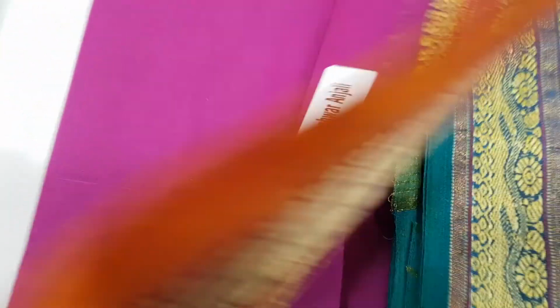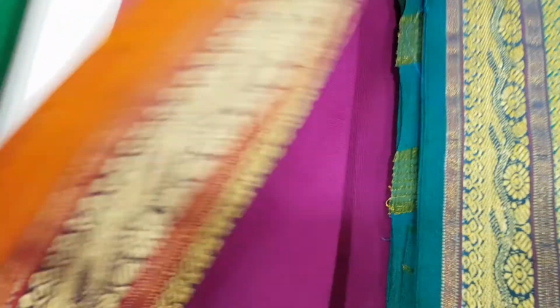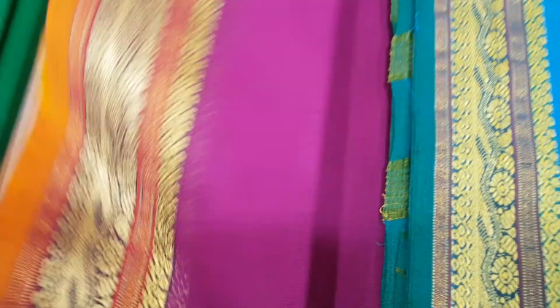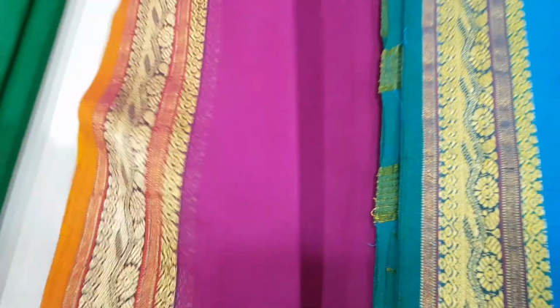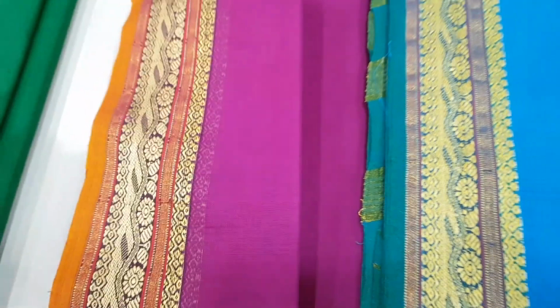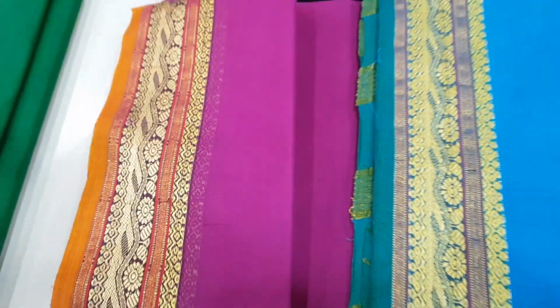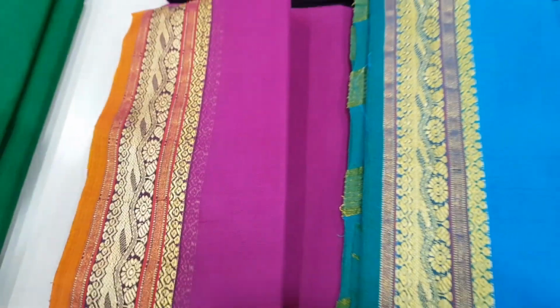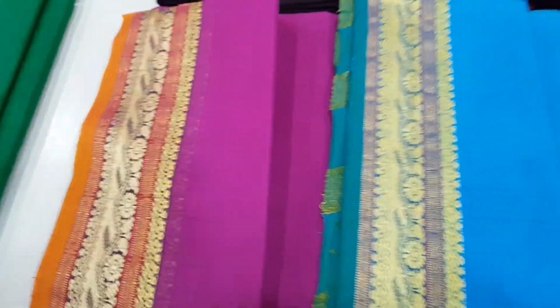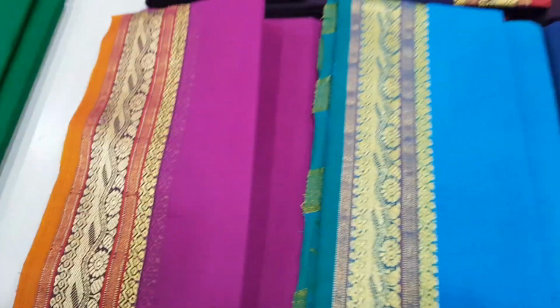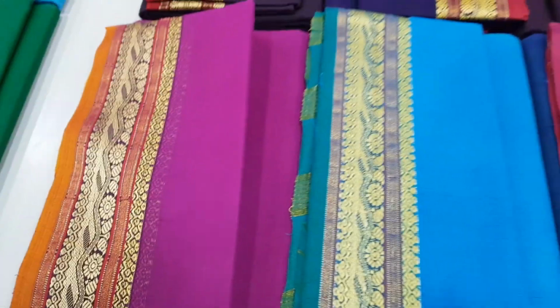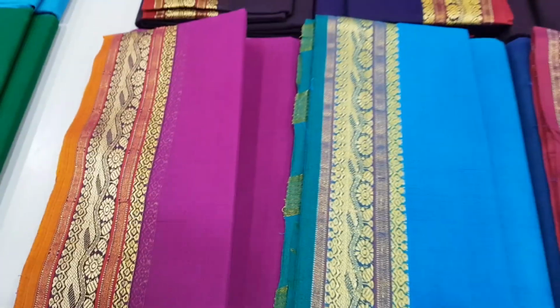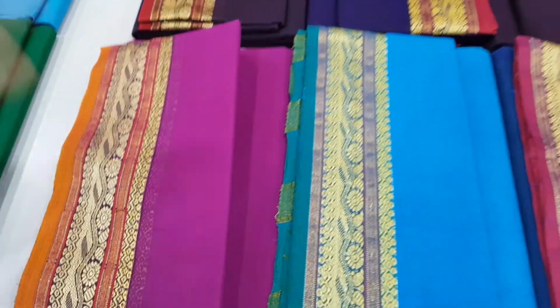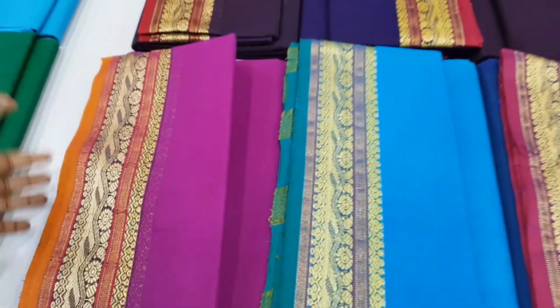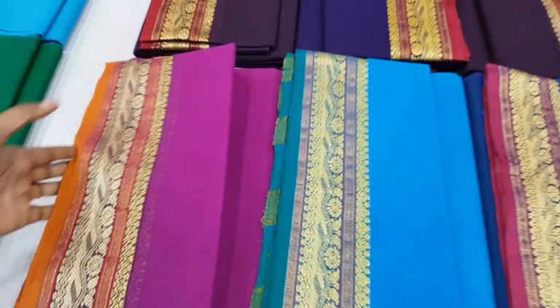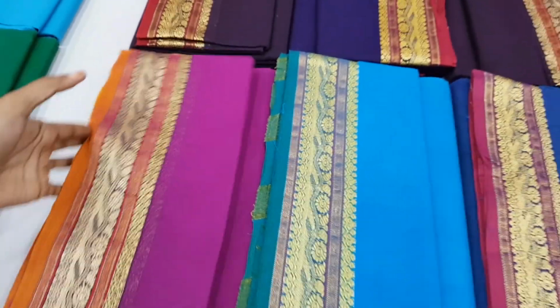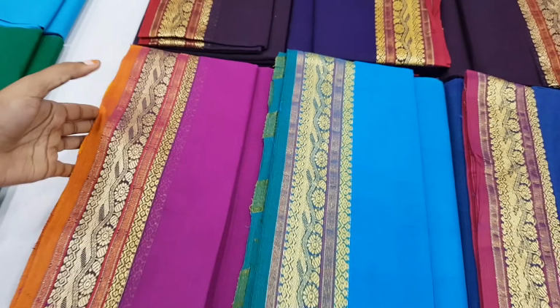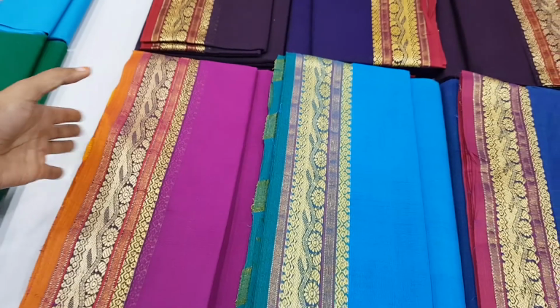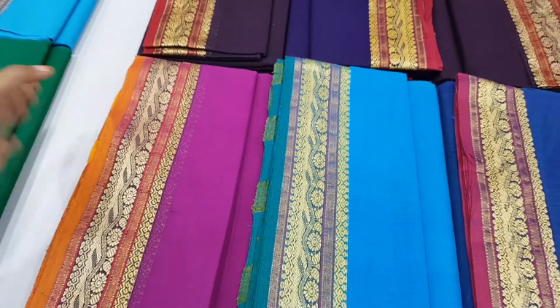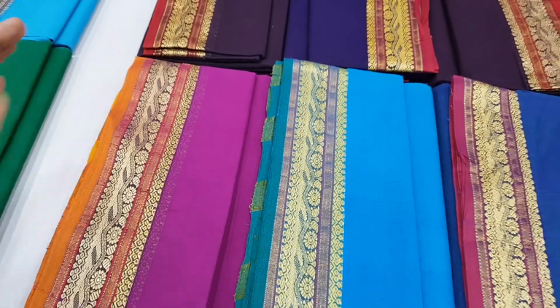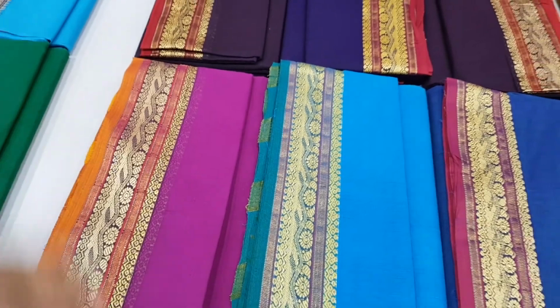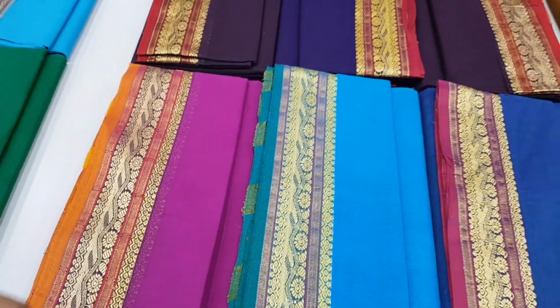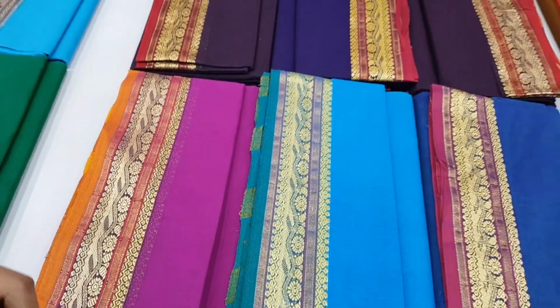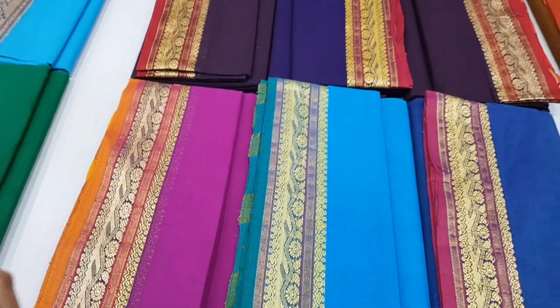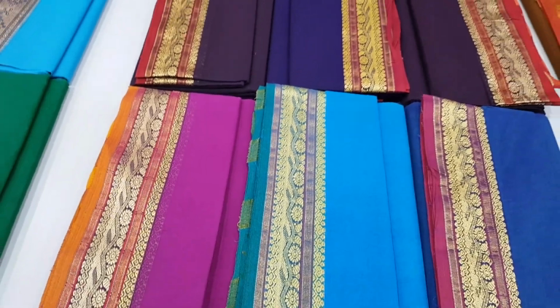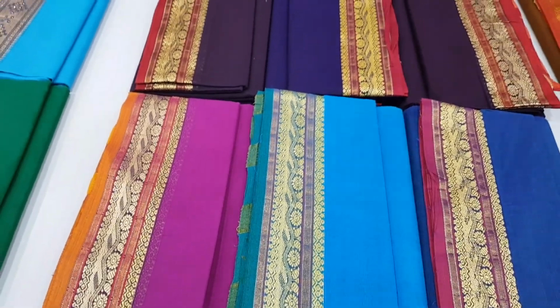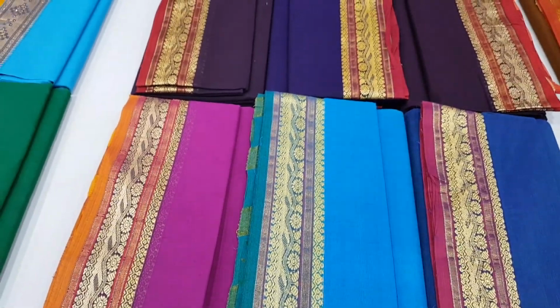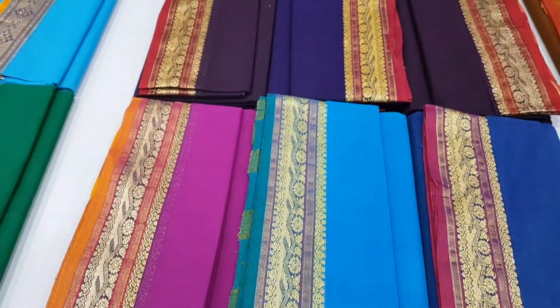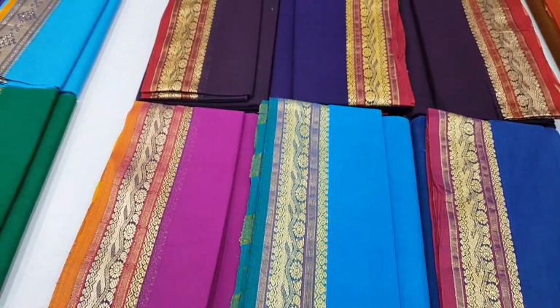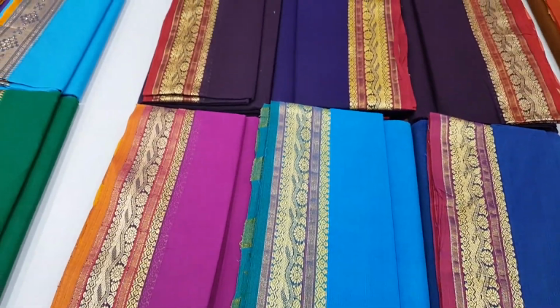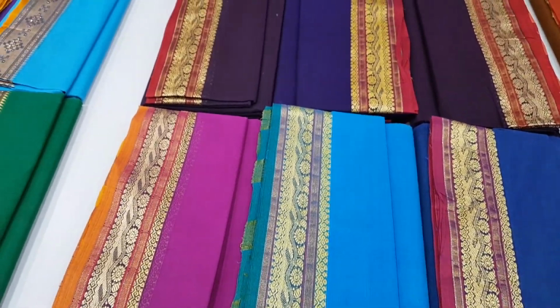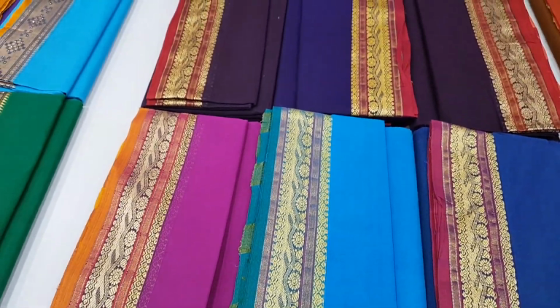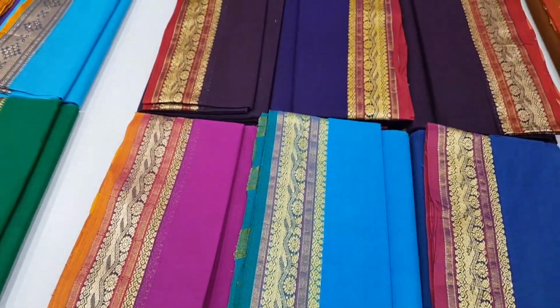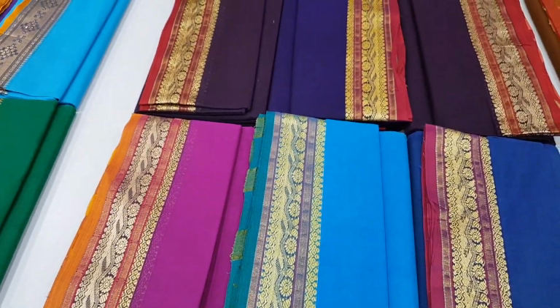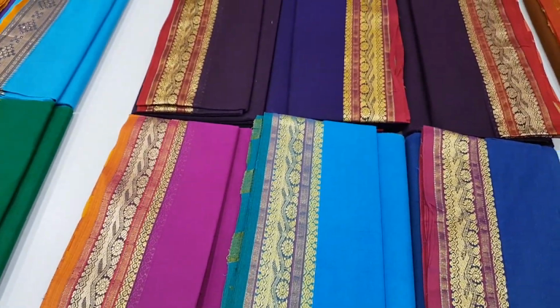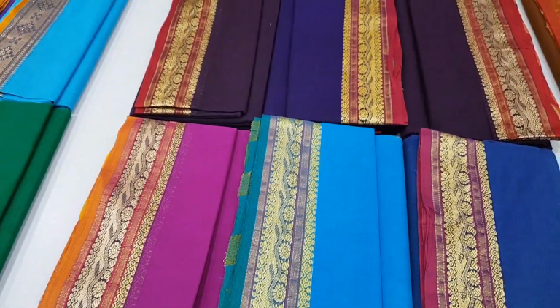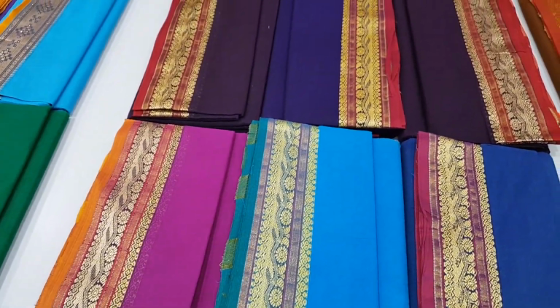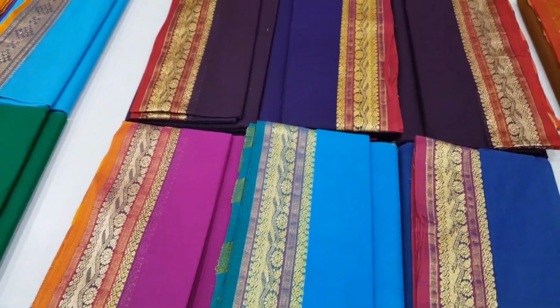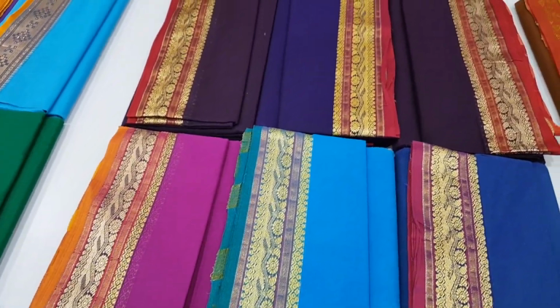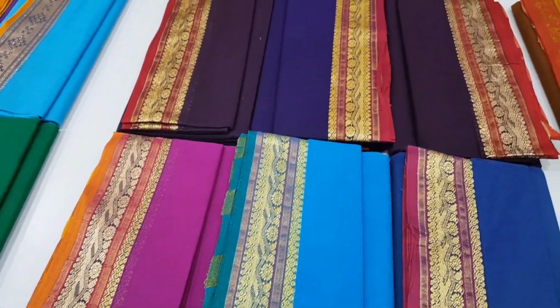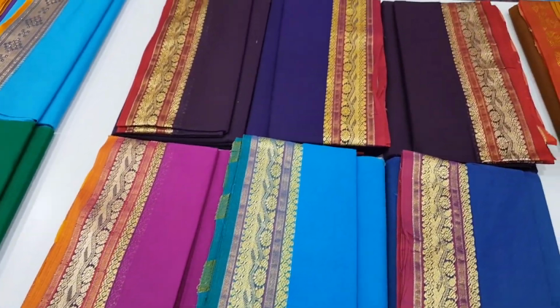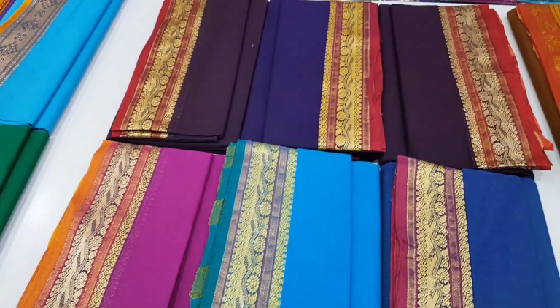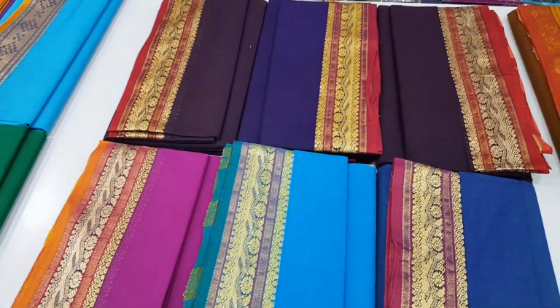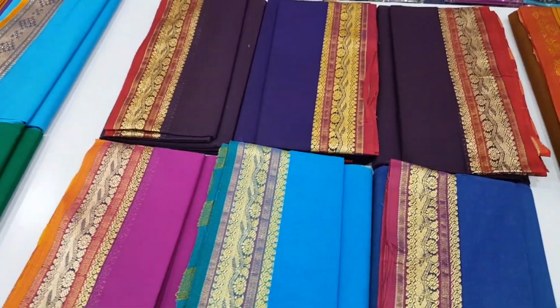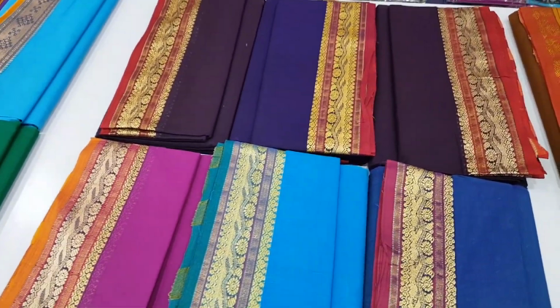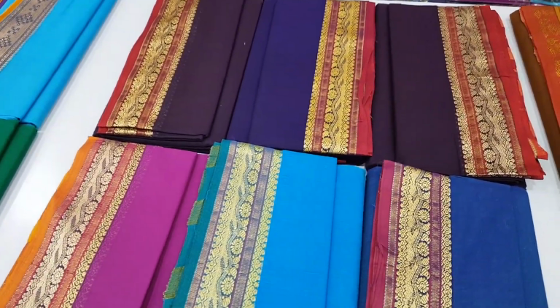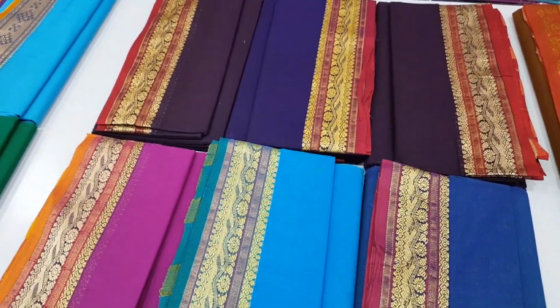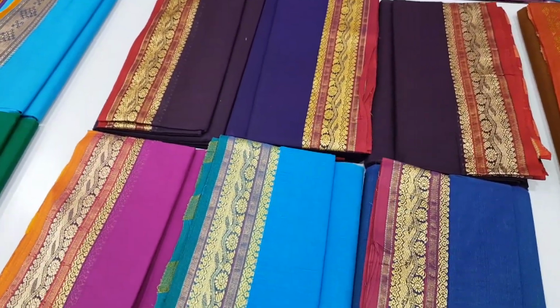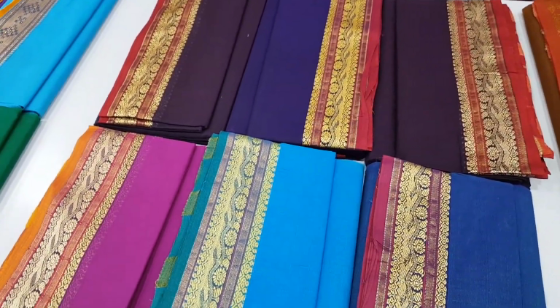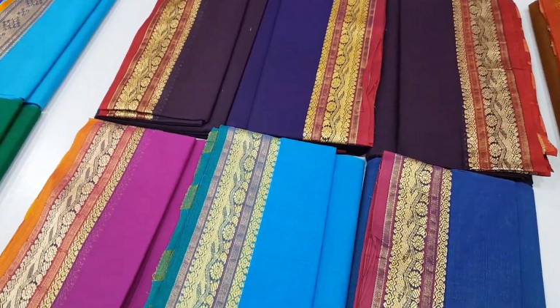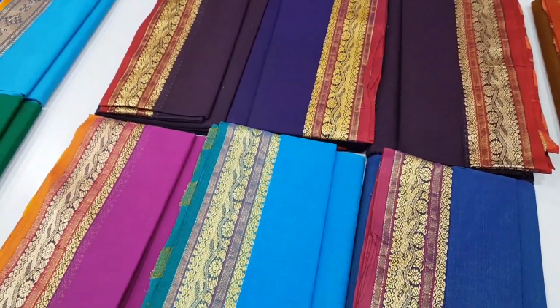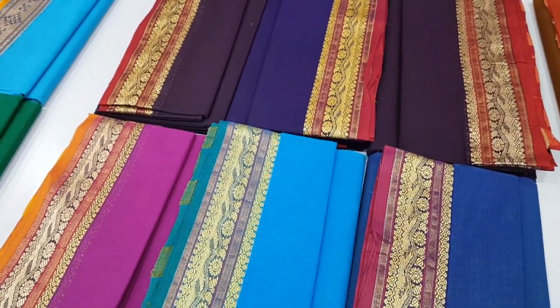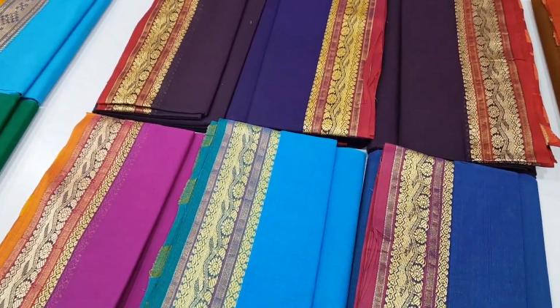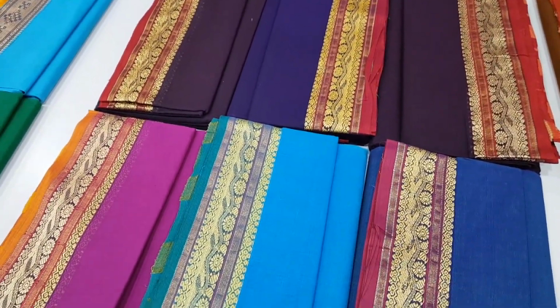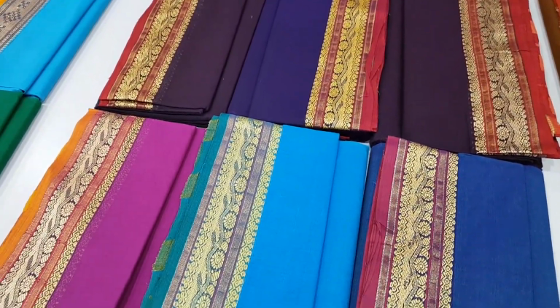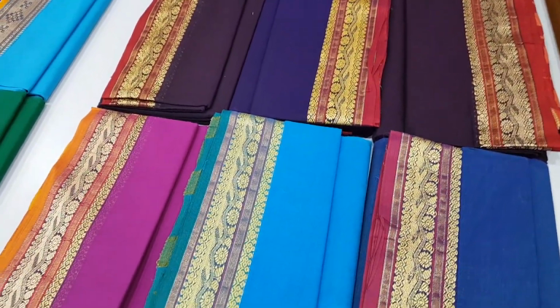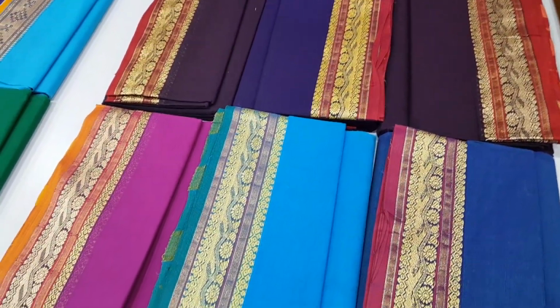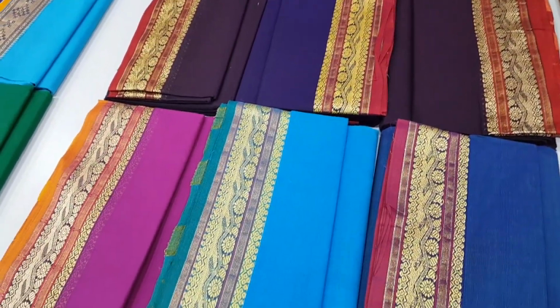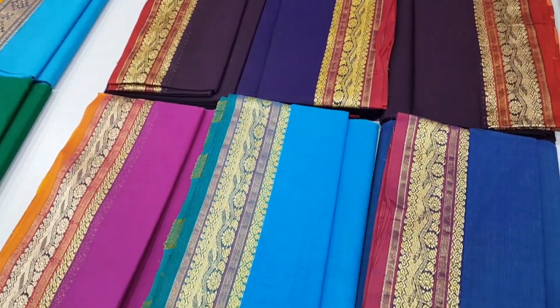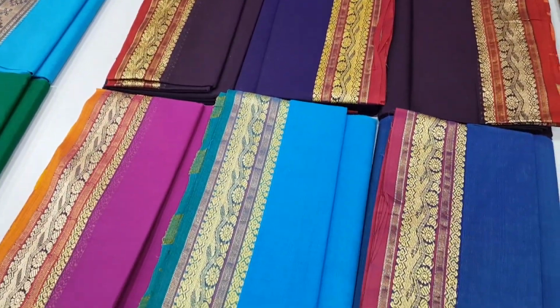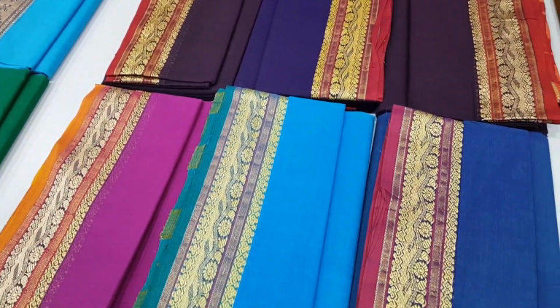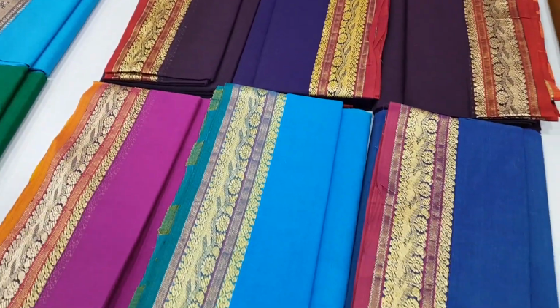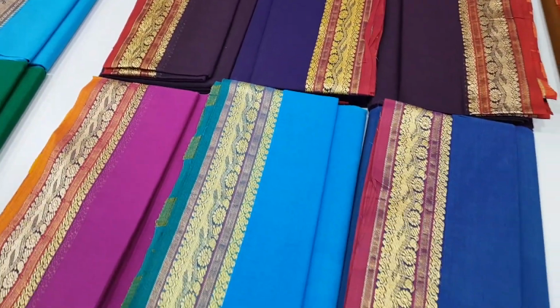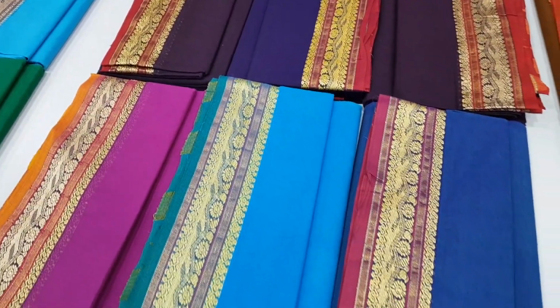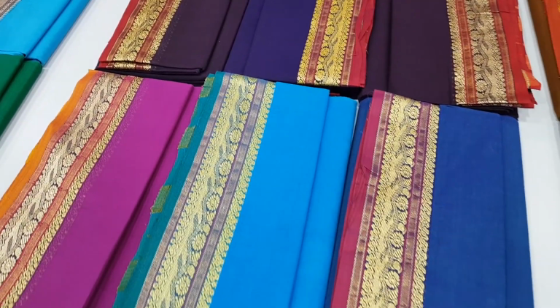This is available in black, sky blue, maroon, and other colors as well. The price is also available.